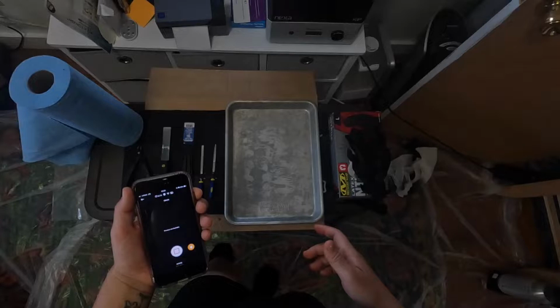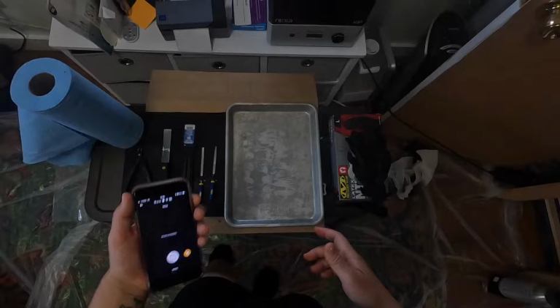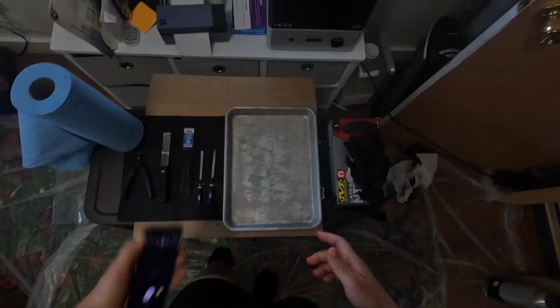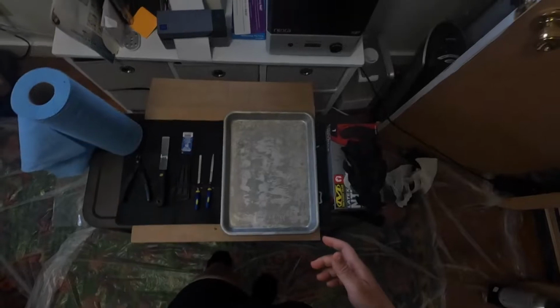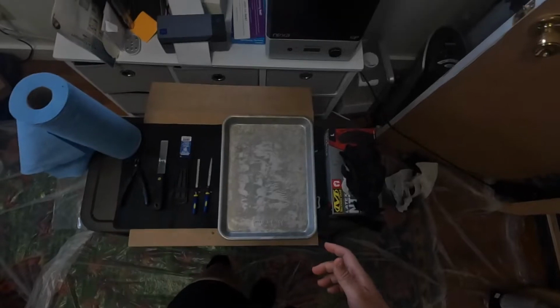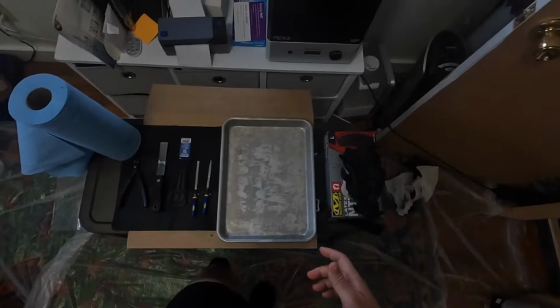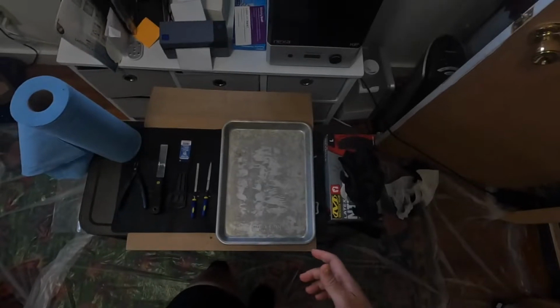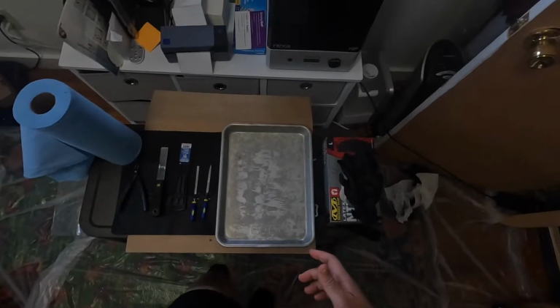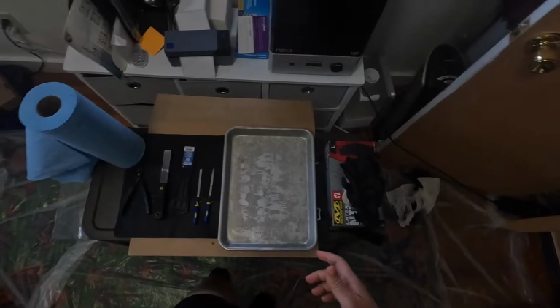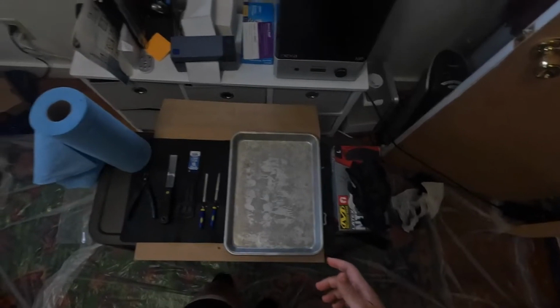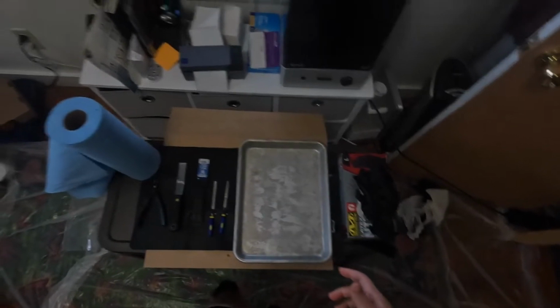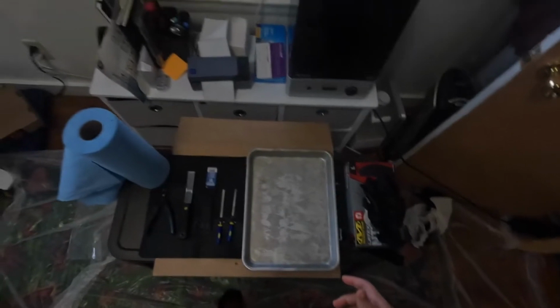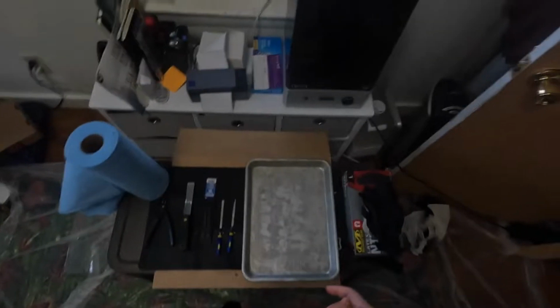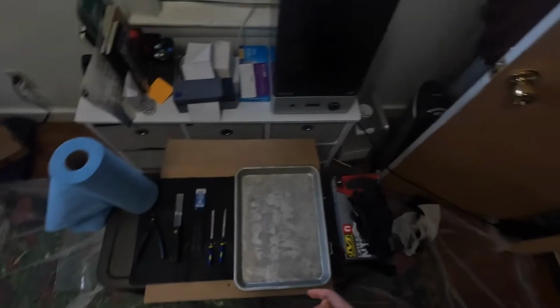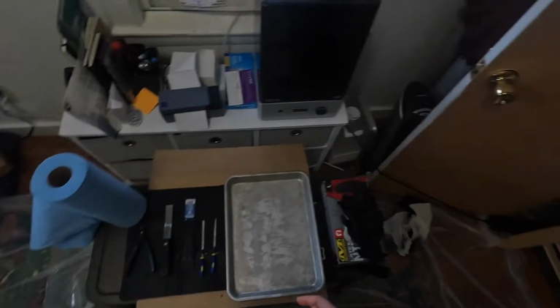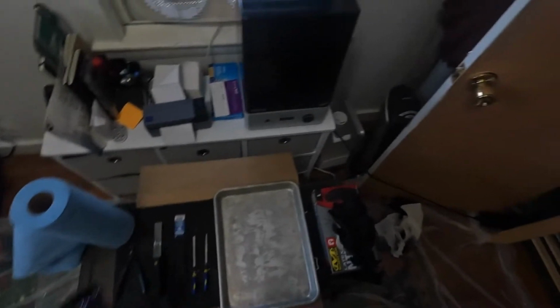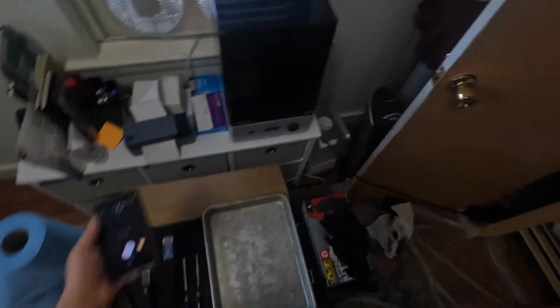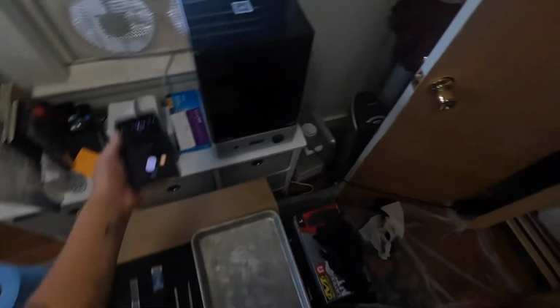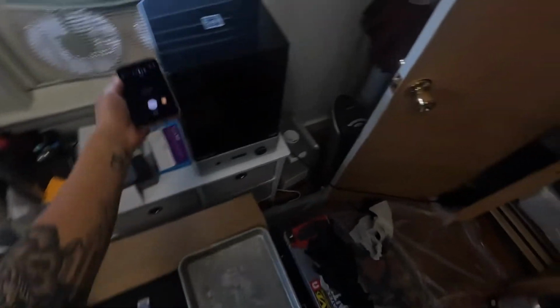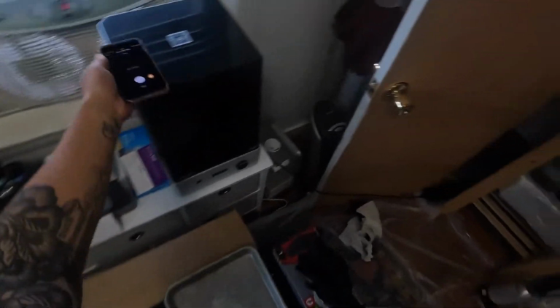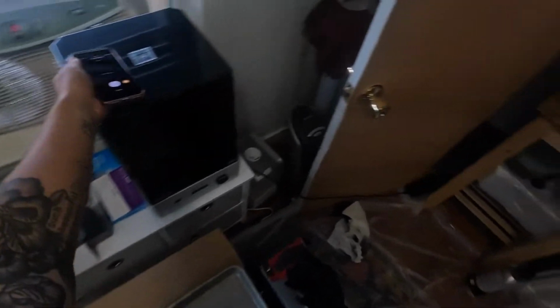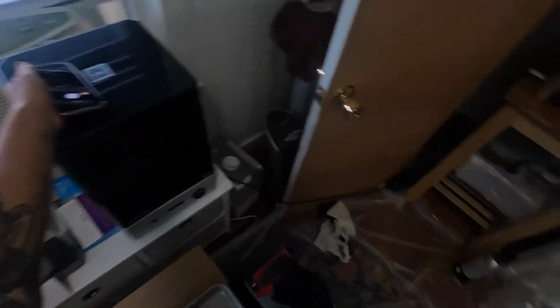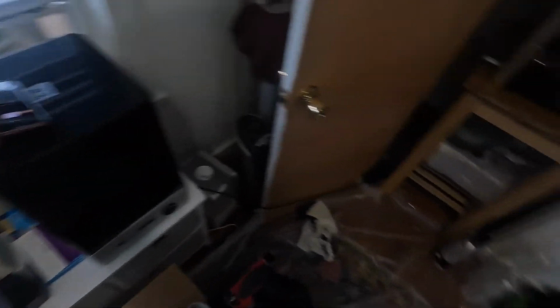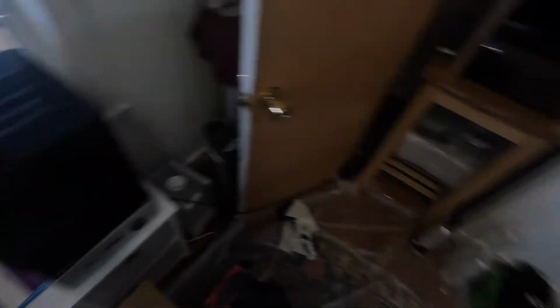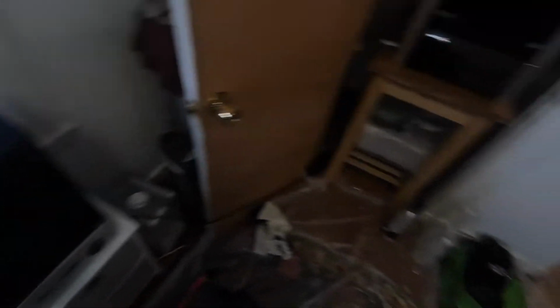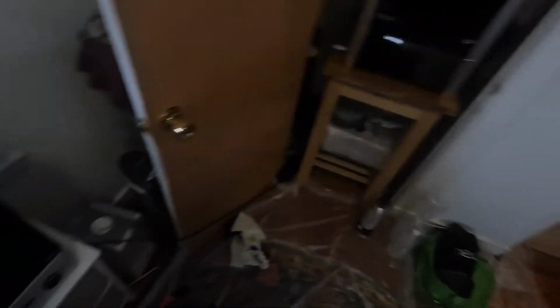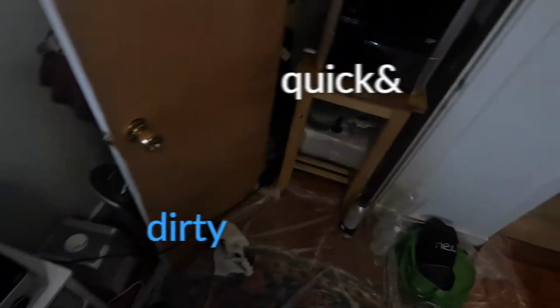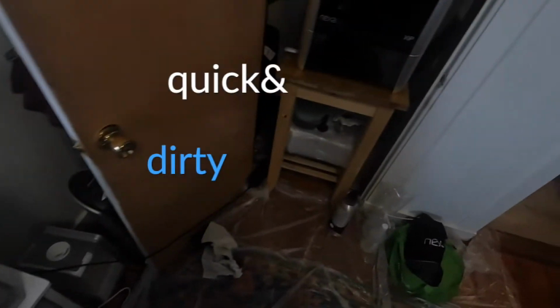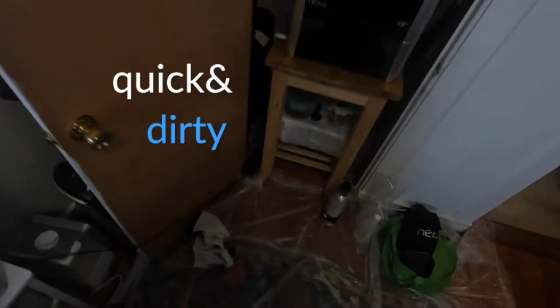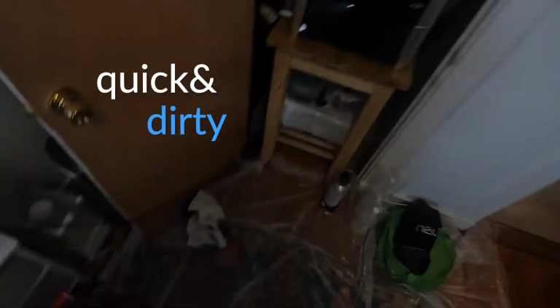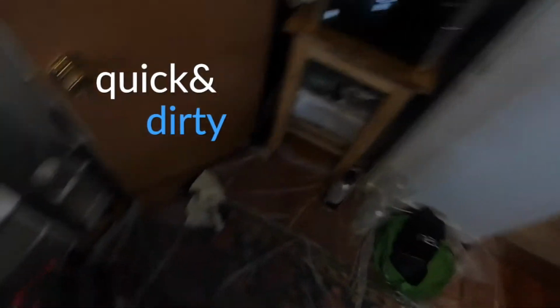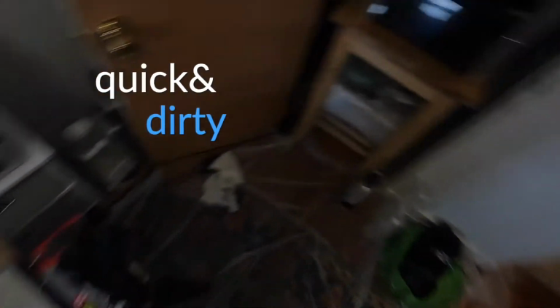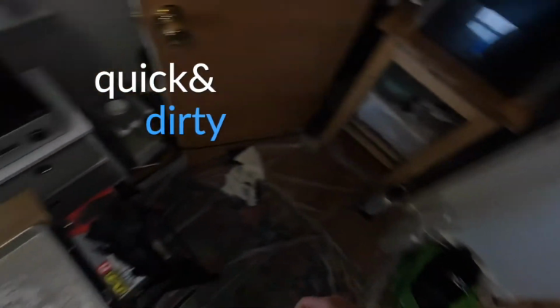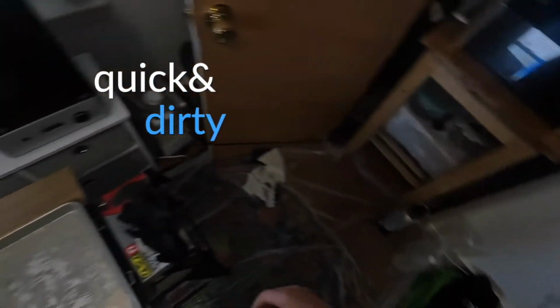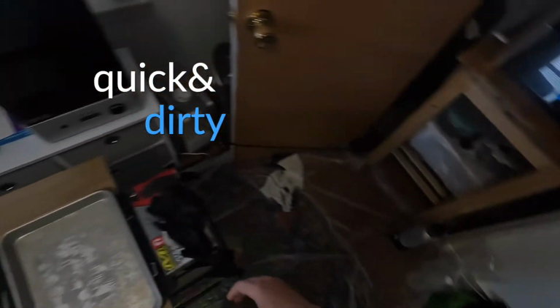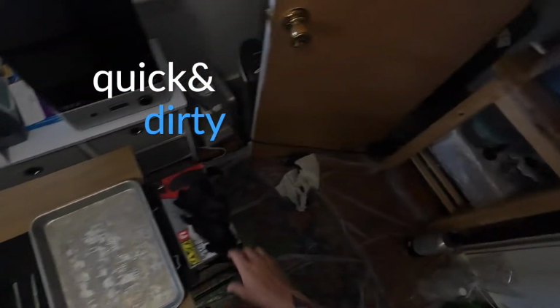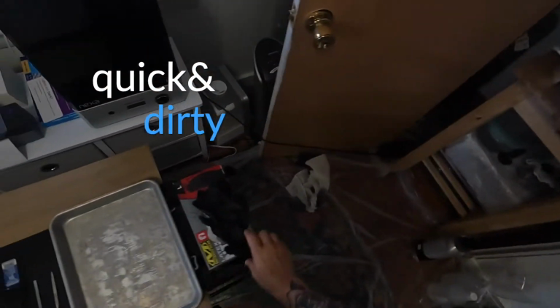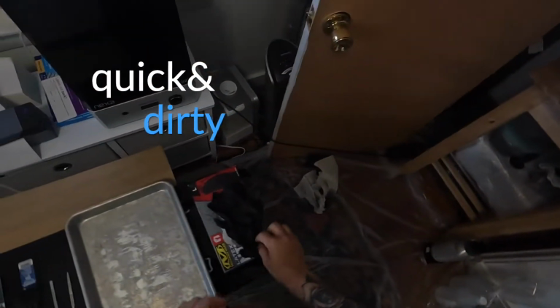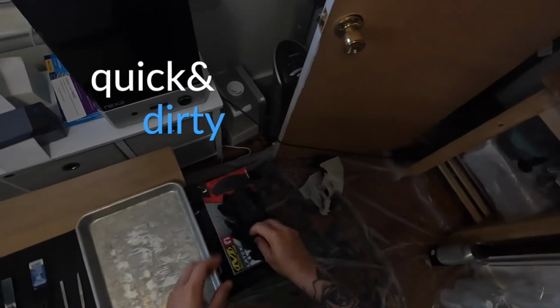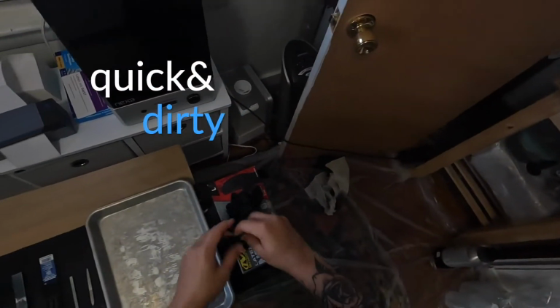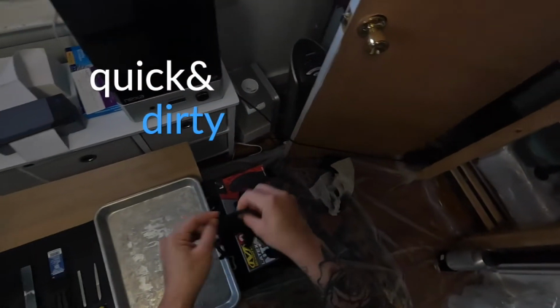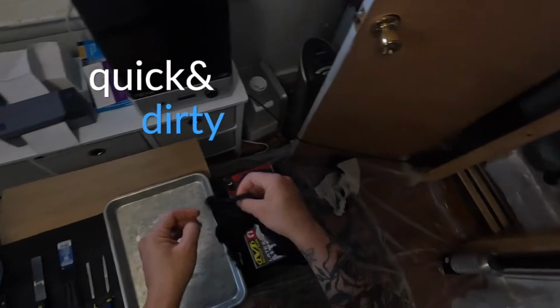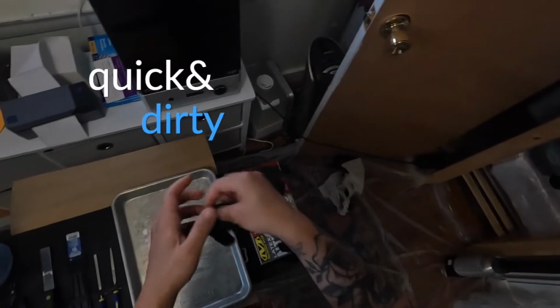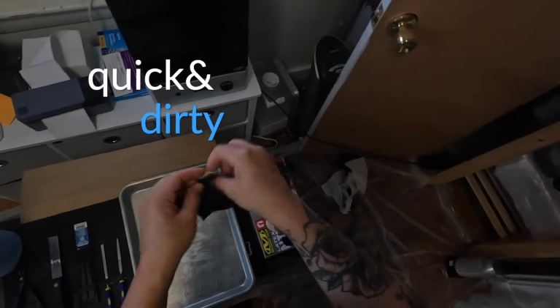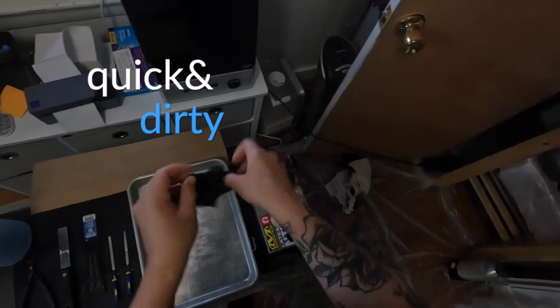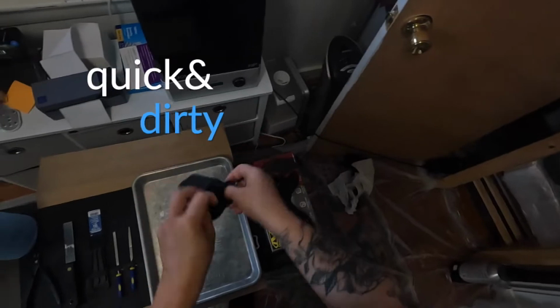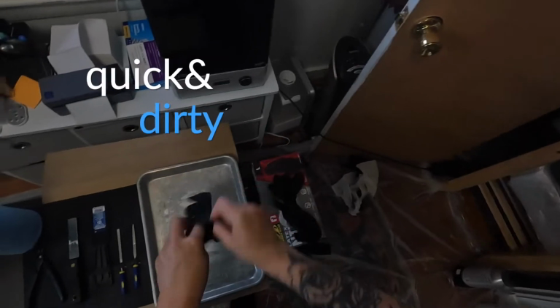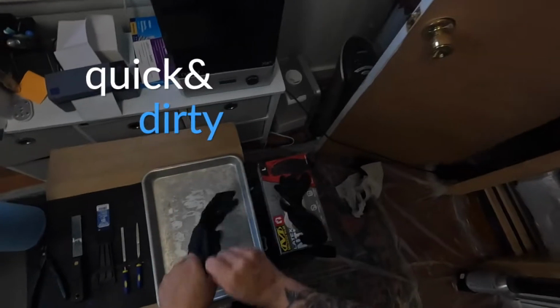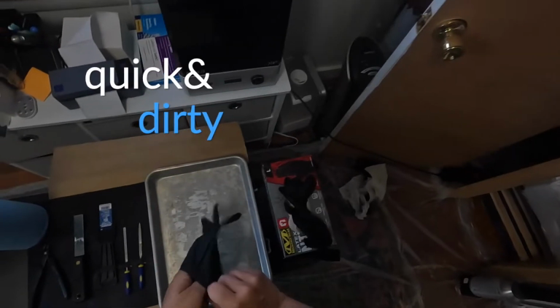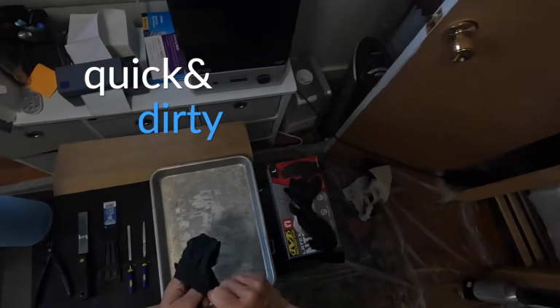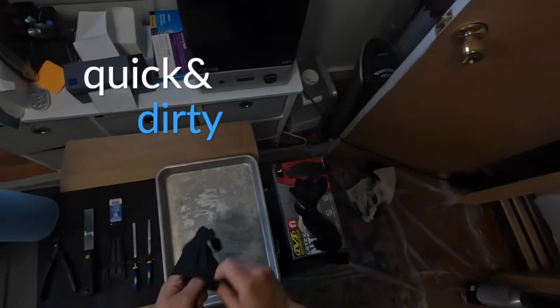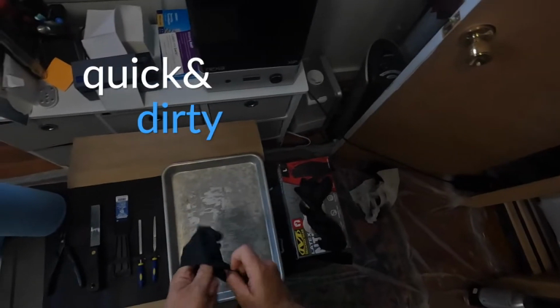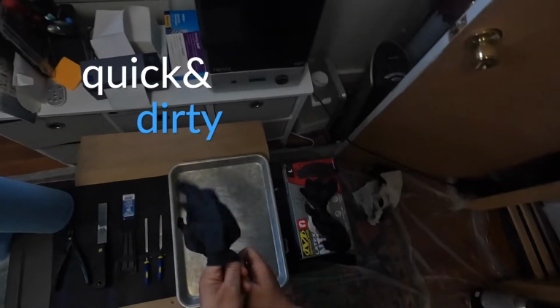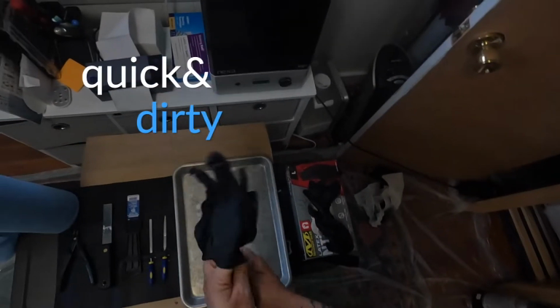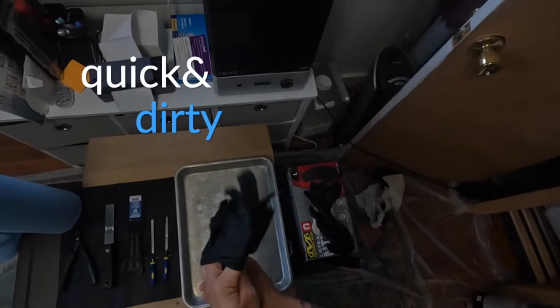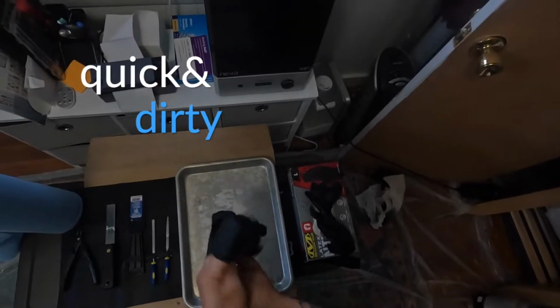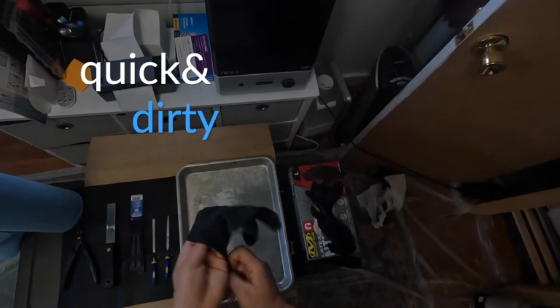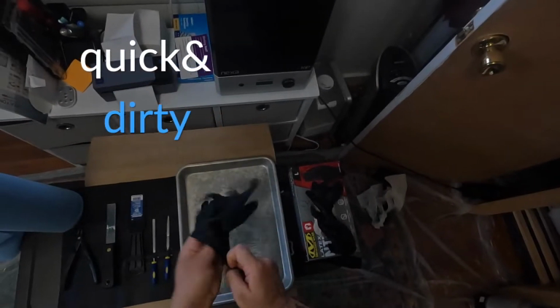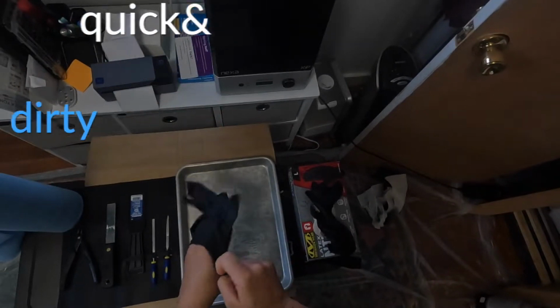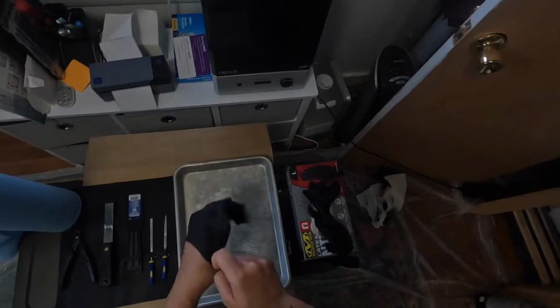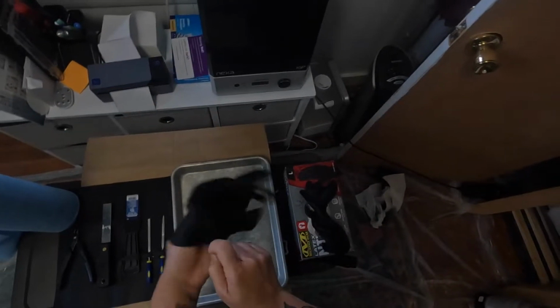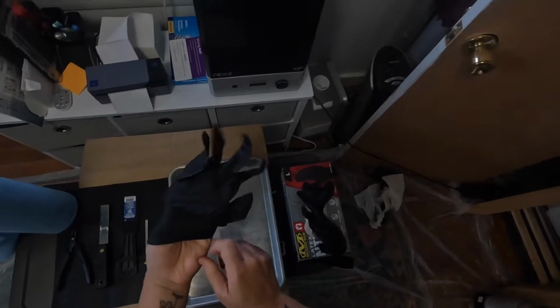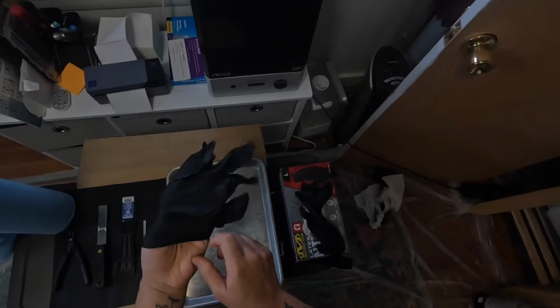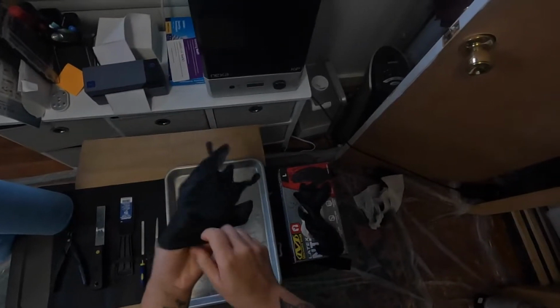Hey there, Jonesy here from Nexa 3D Support, and I'm going to show you some quick and dirty tips on how to remove parts from your build plate.